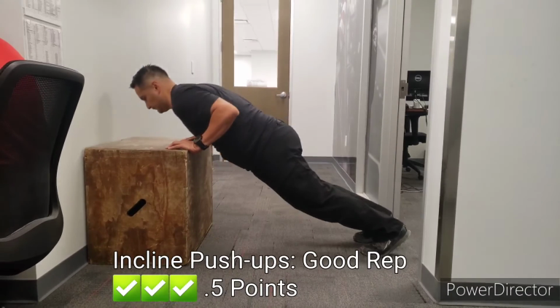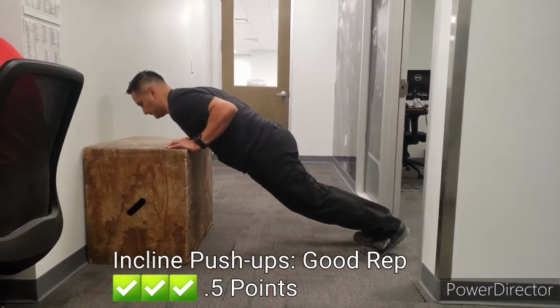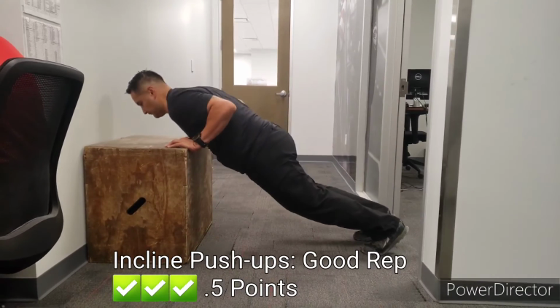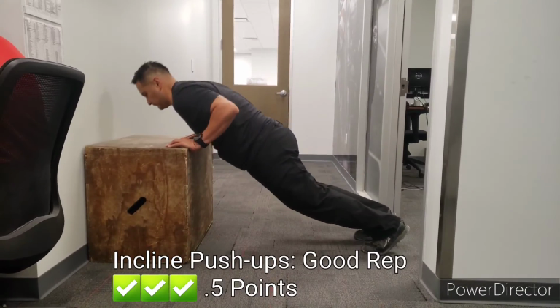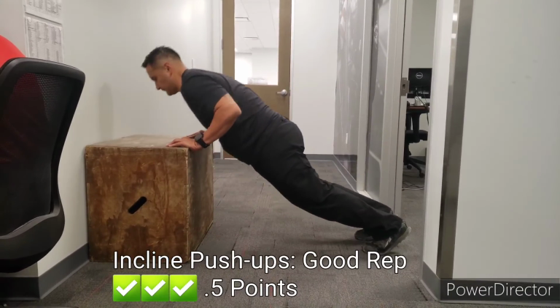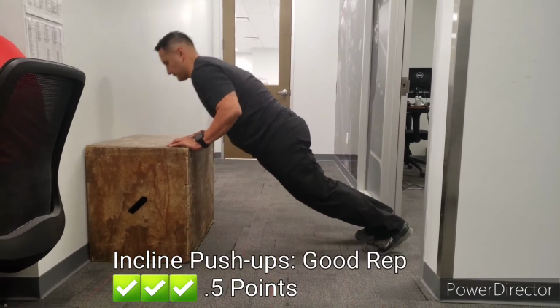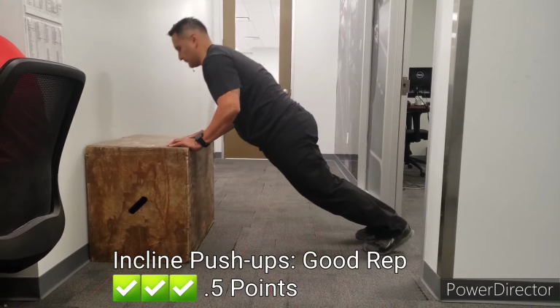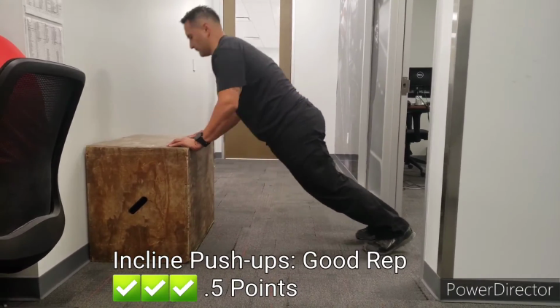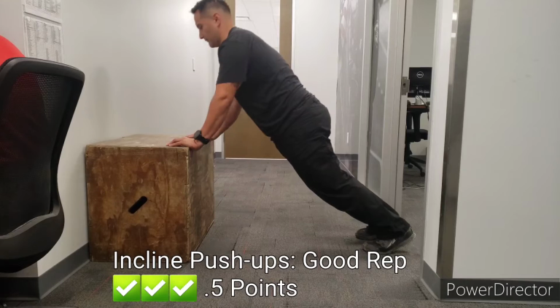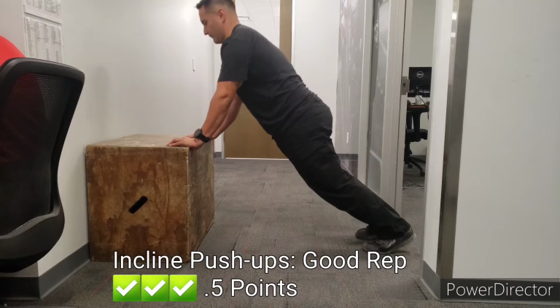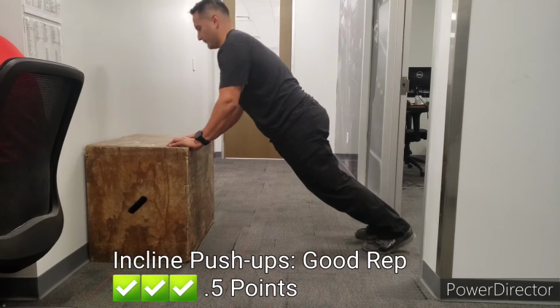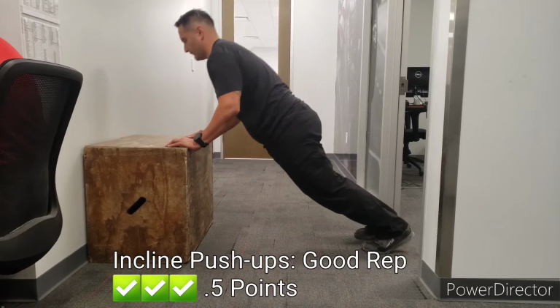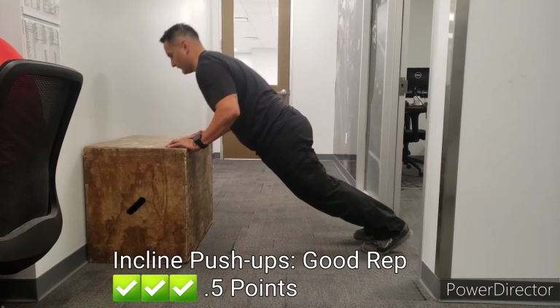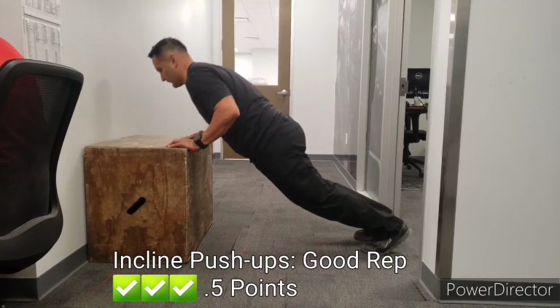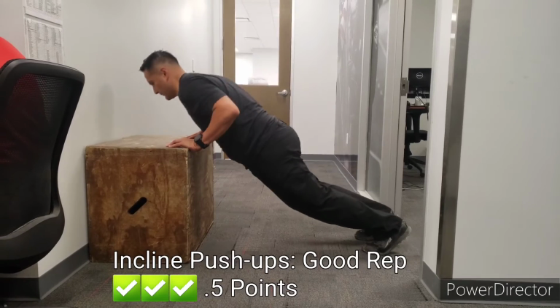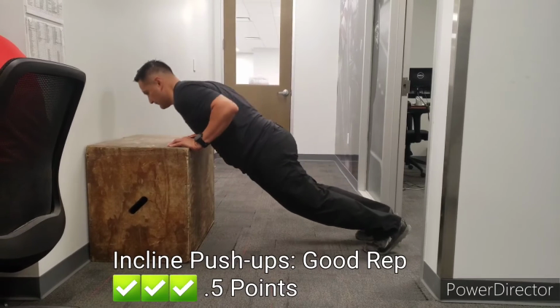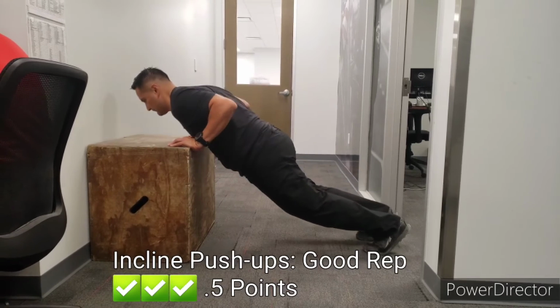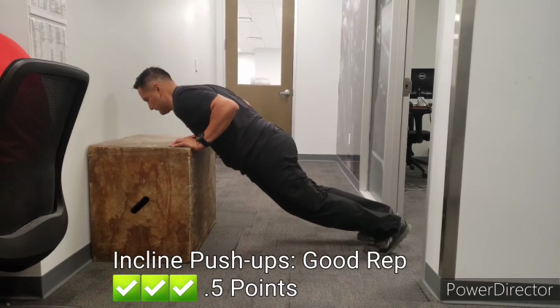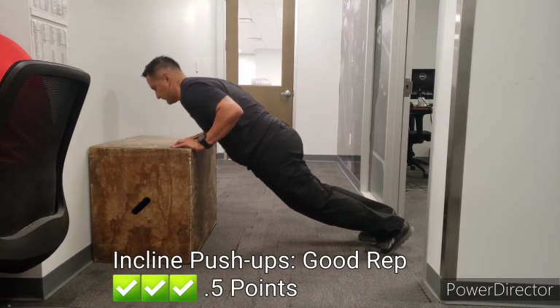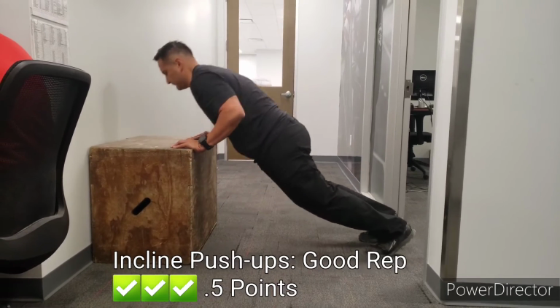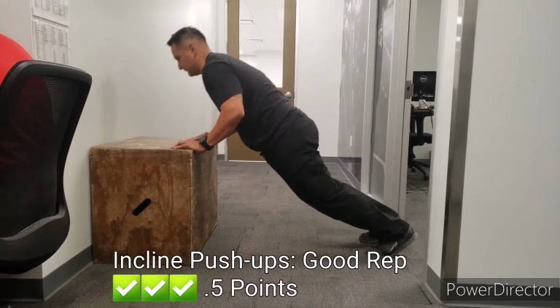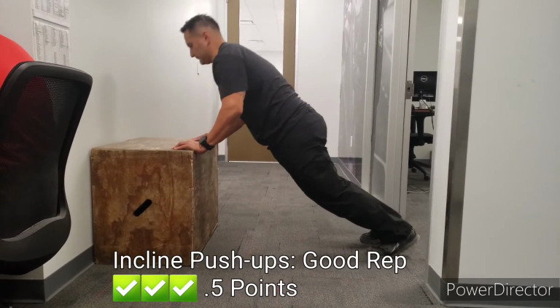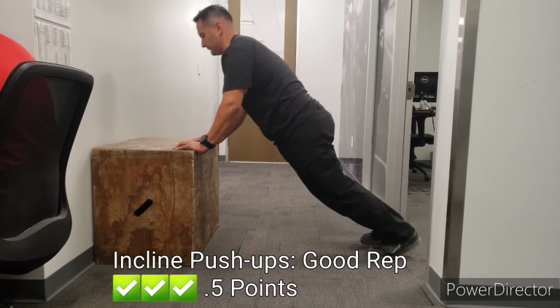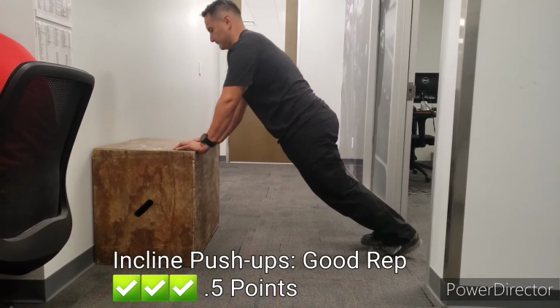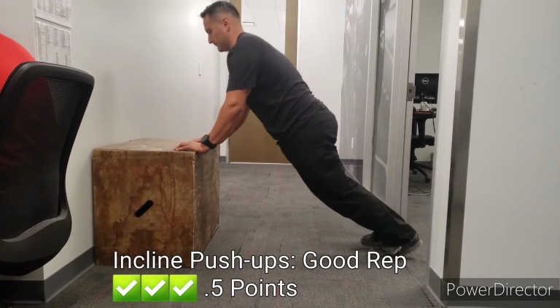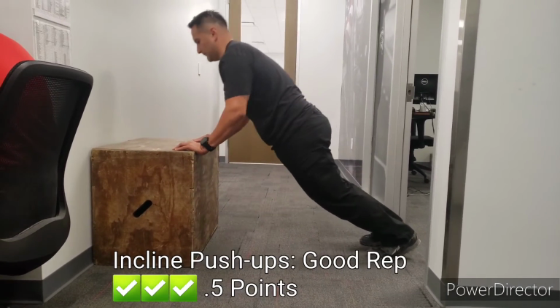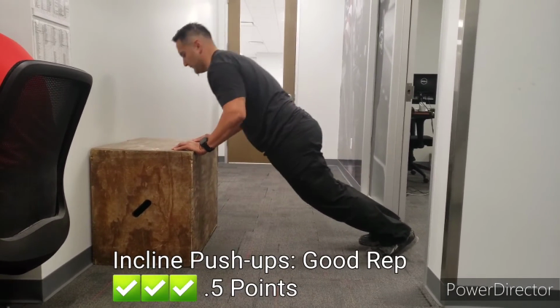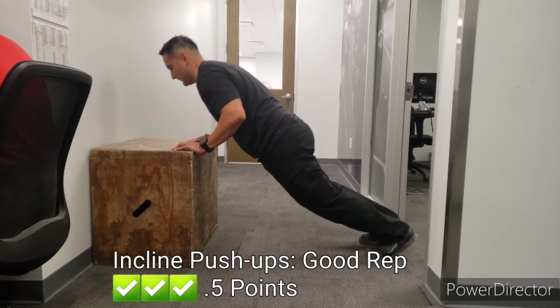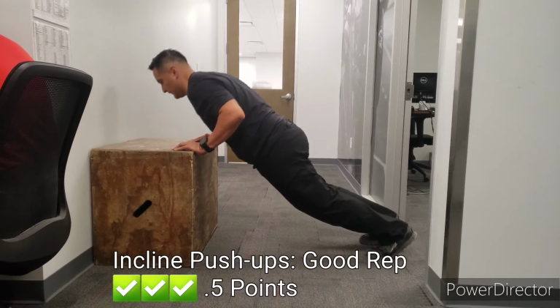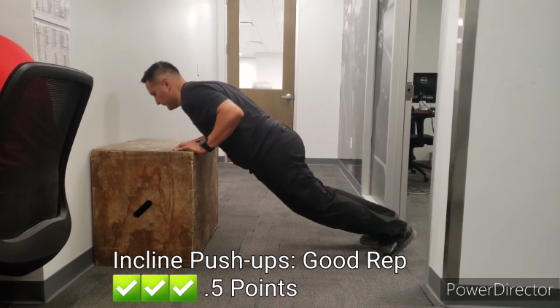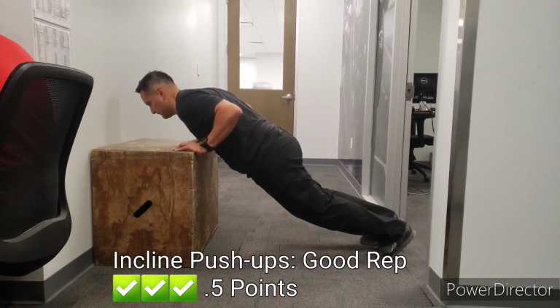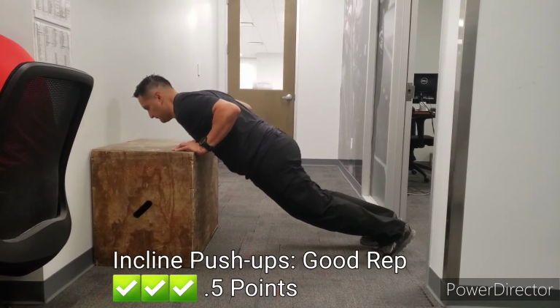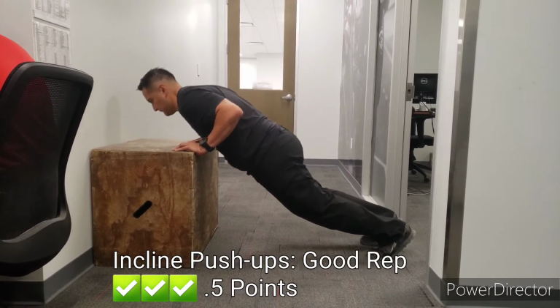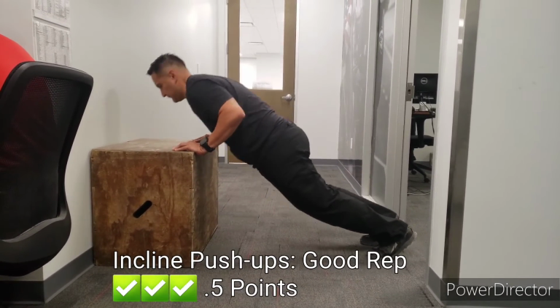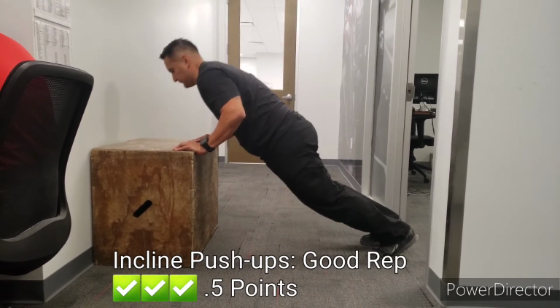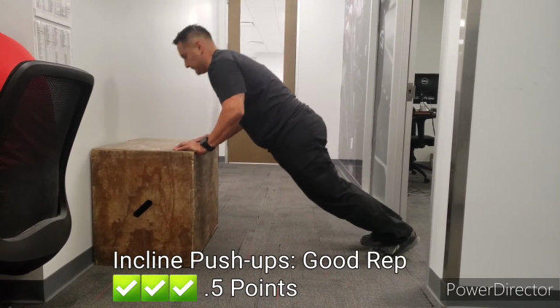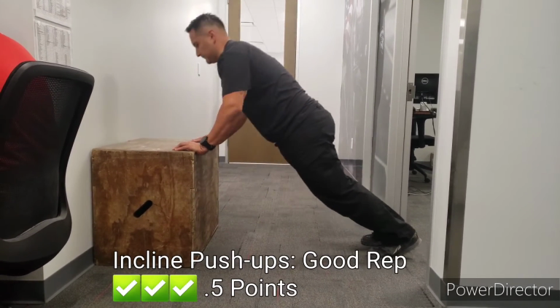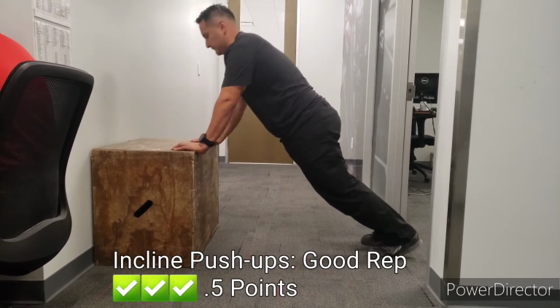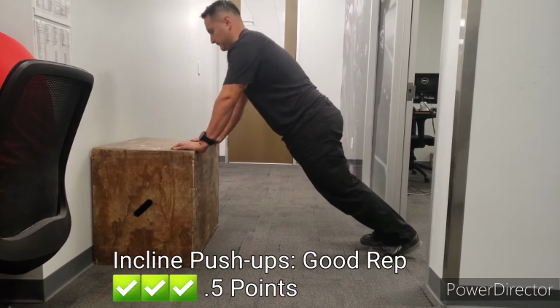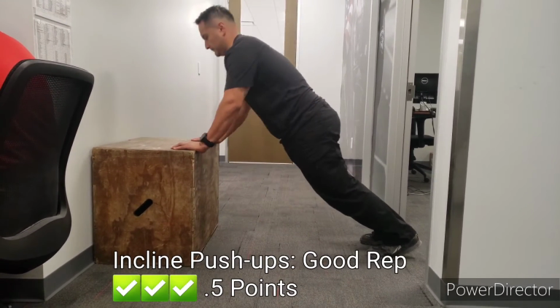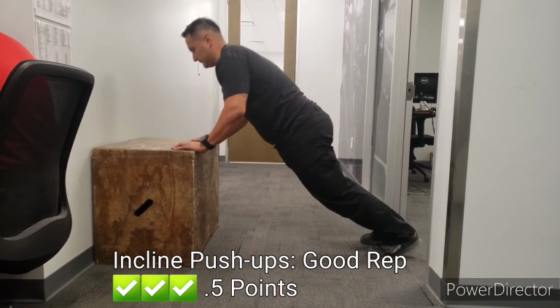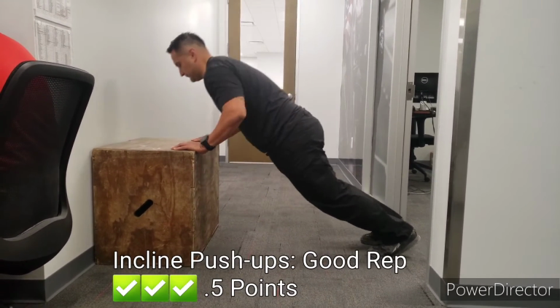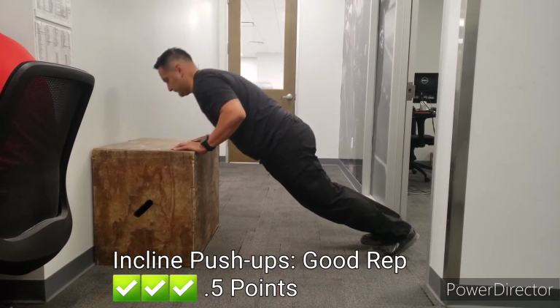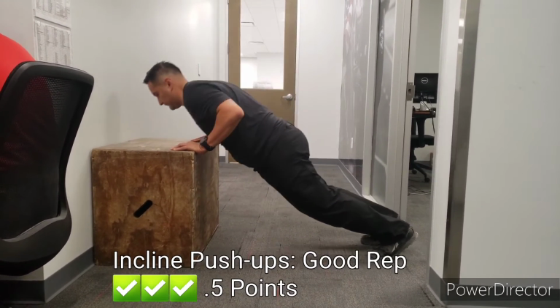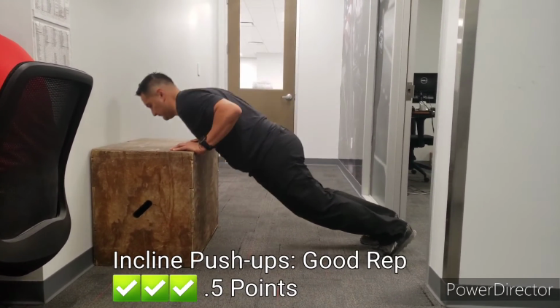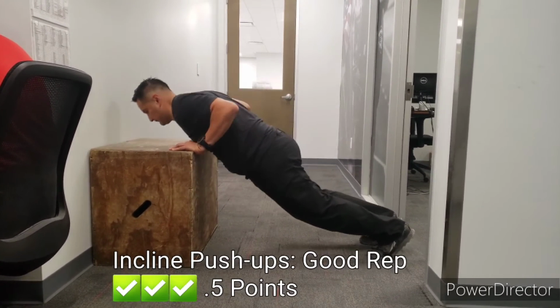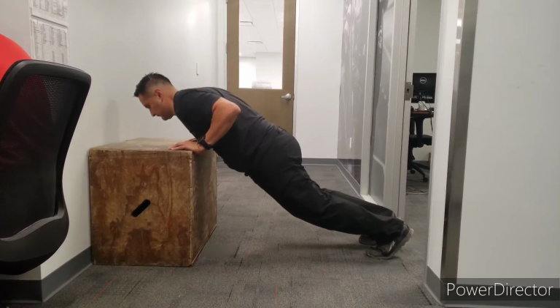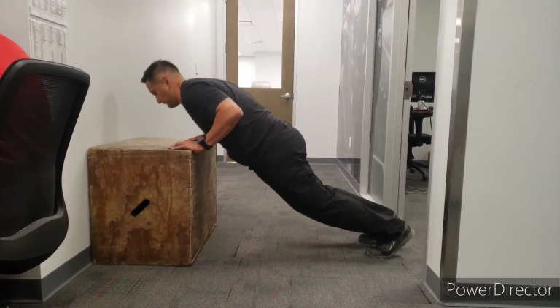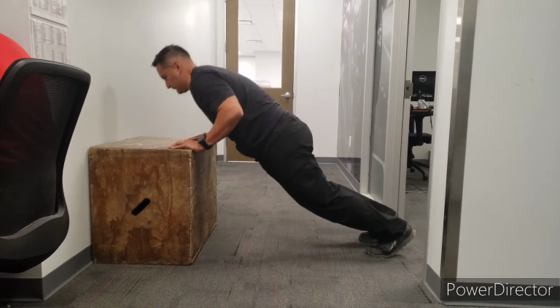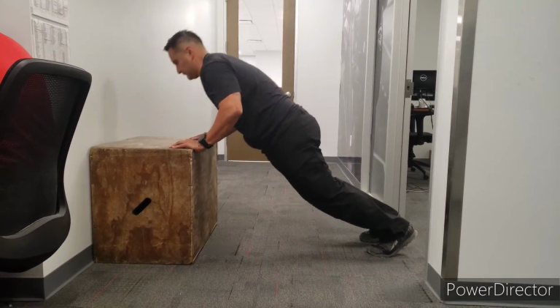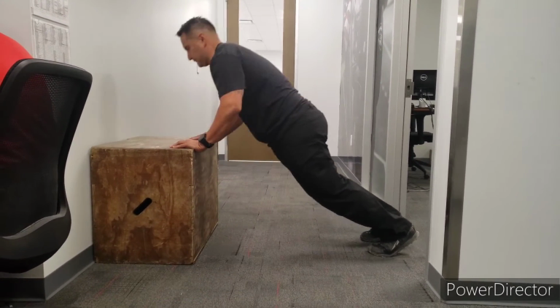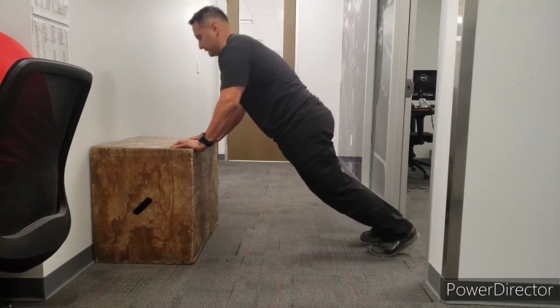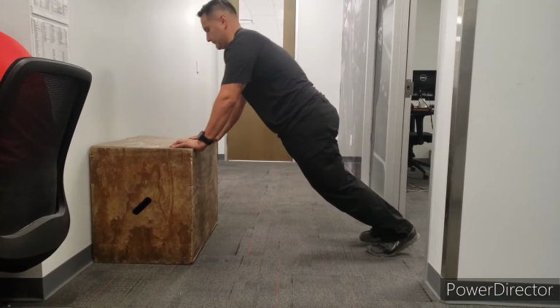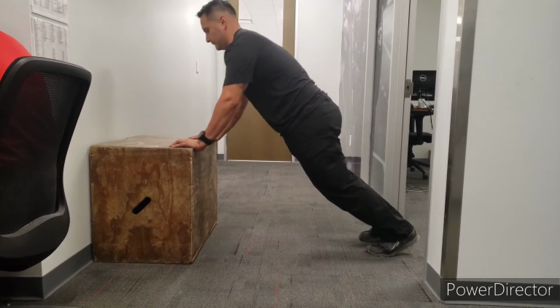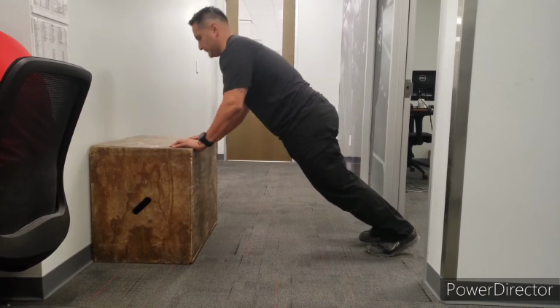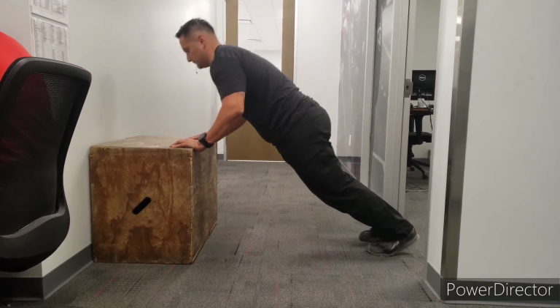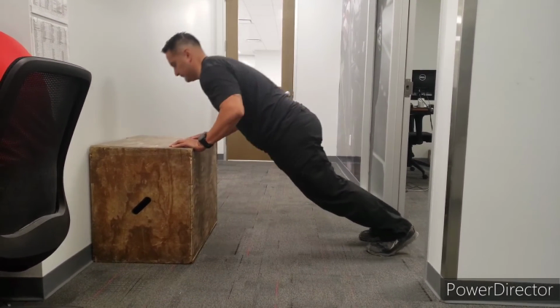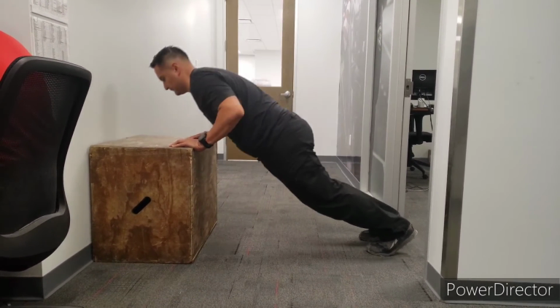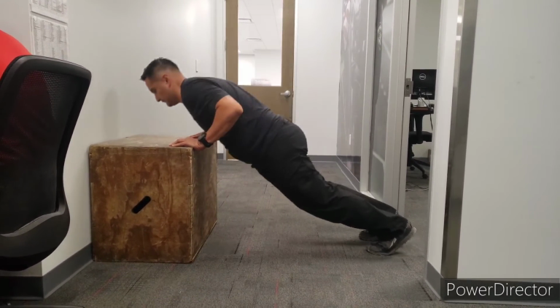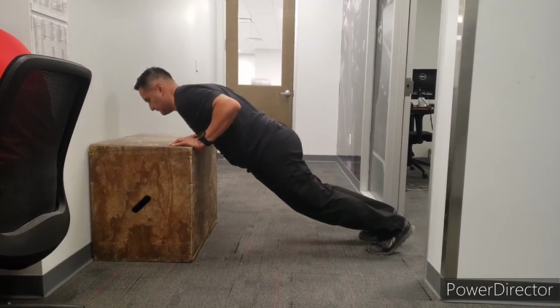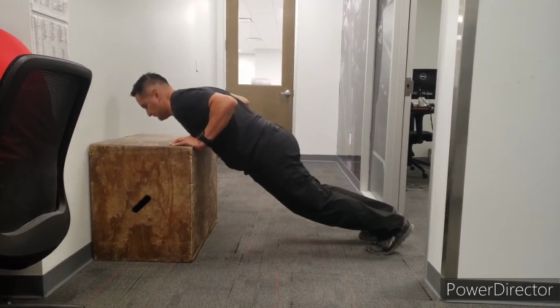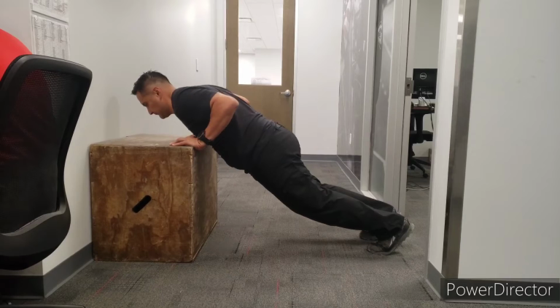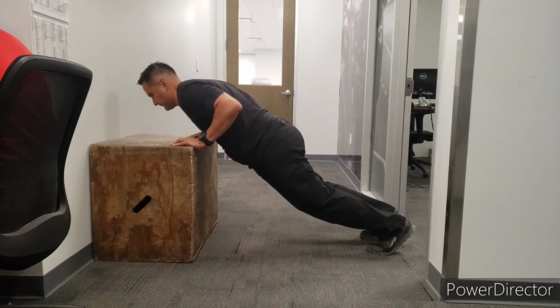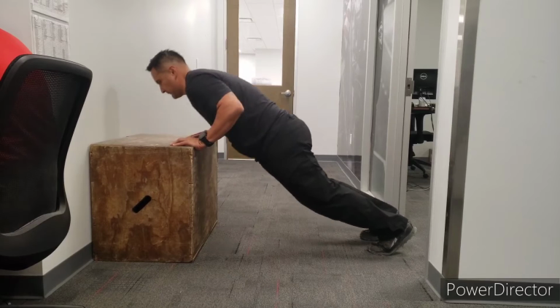This is how your box push-ups will look: full range of motion, body inclining on the box.